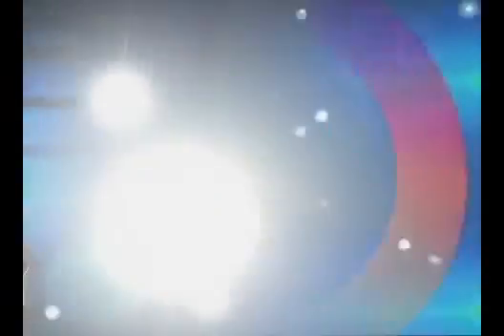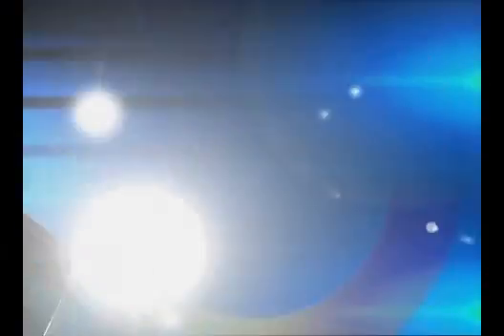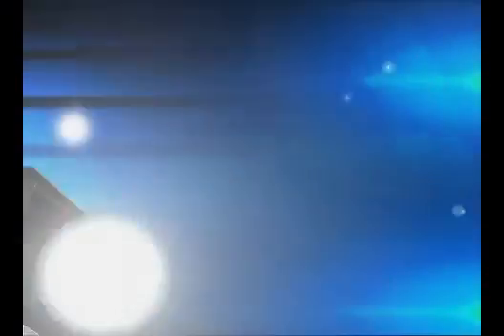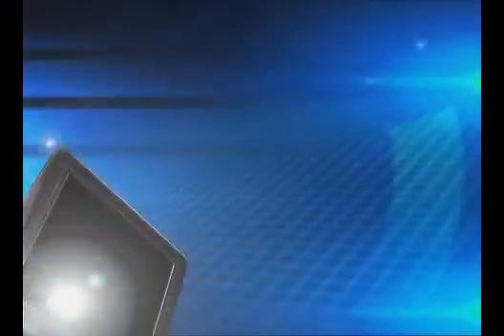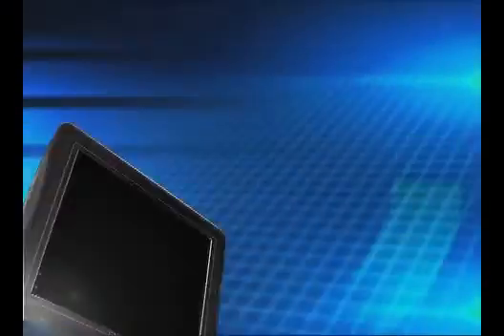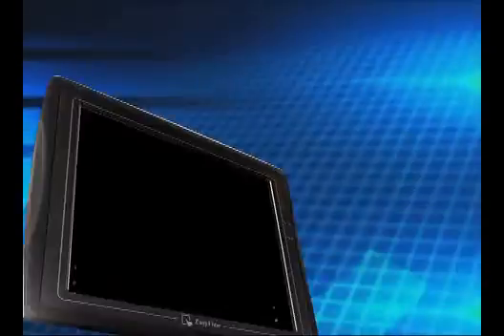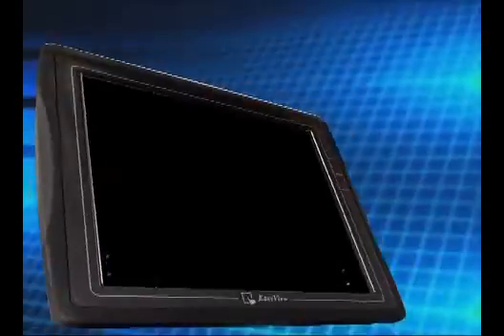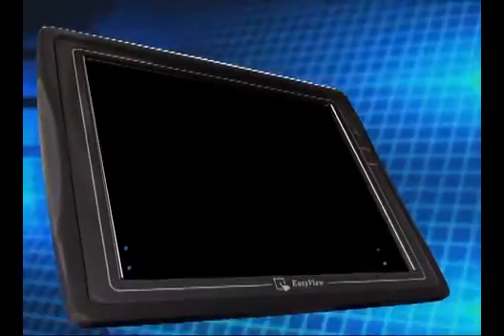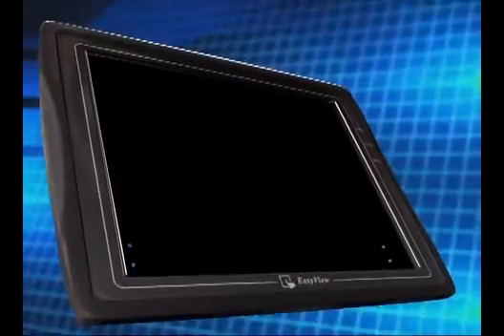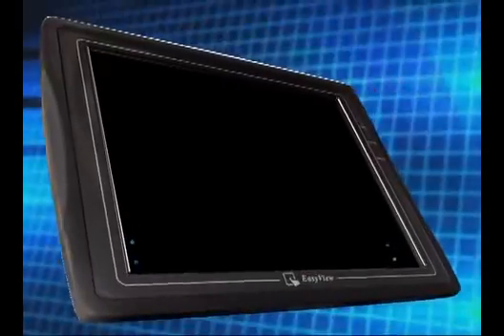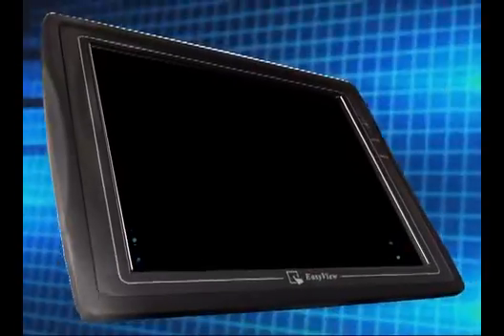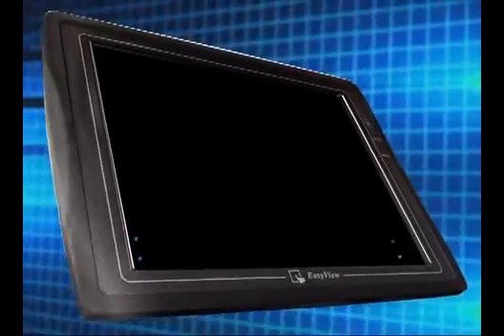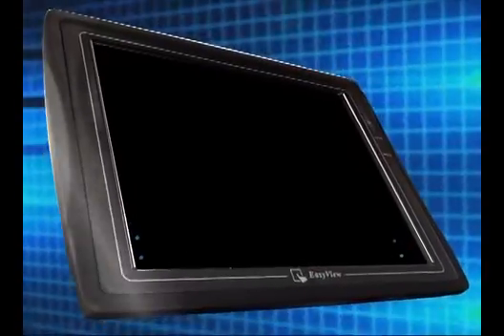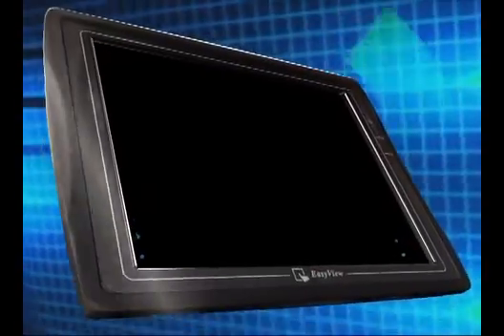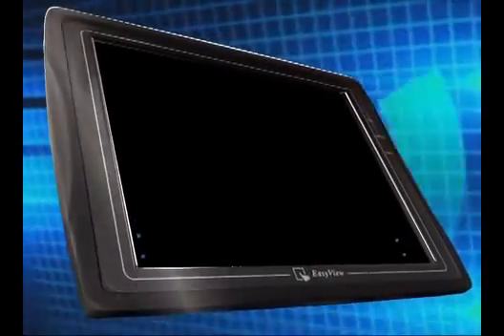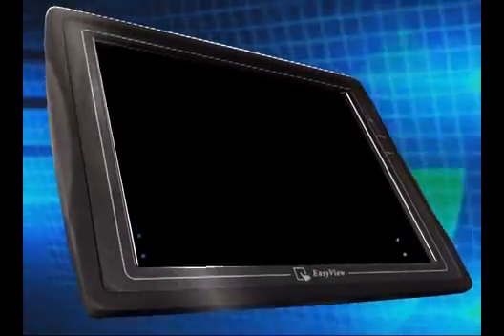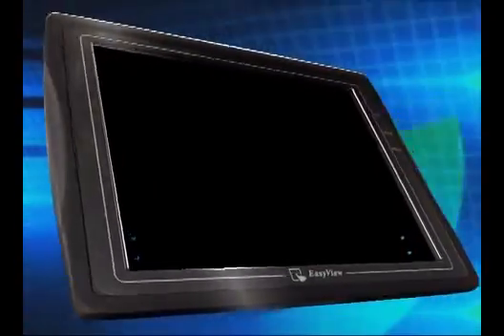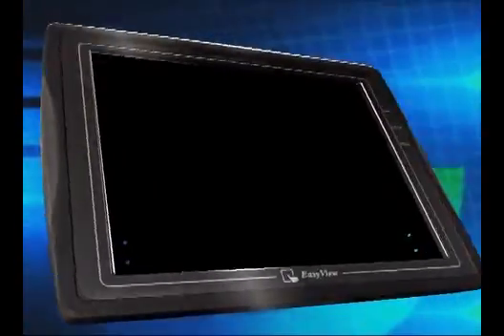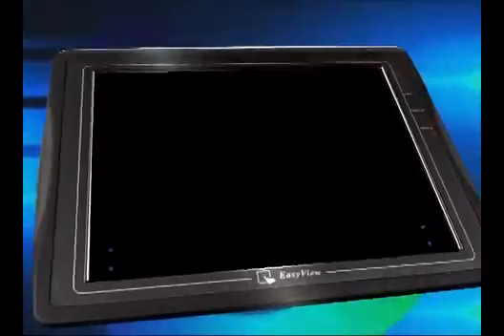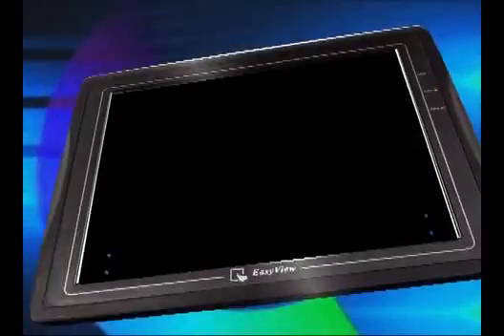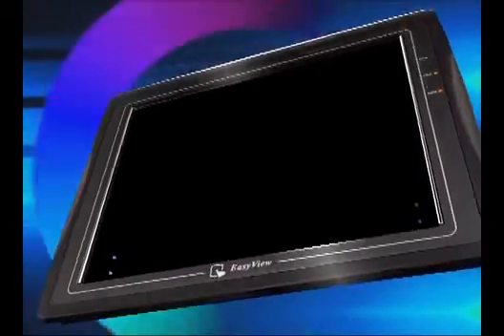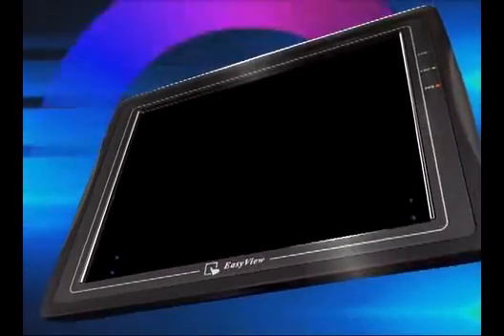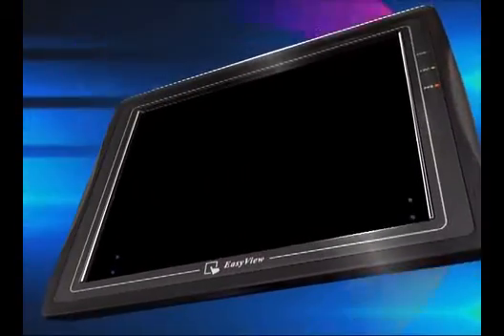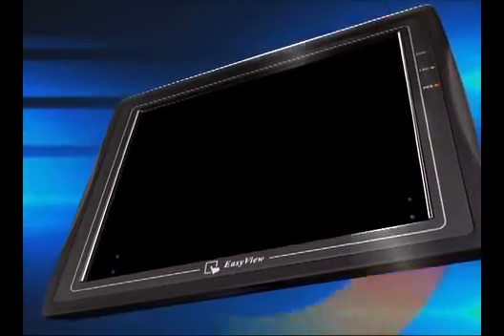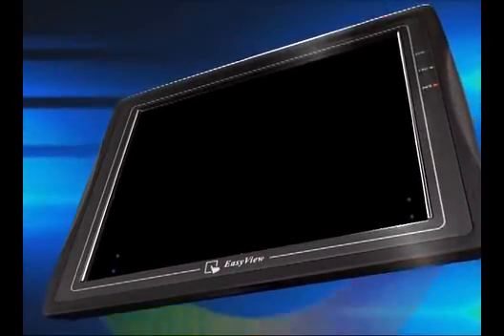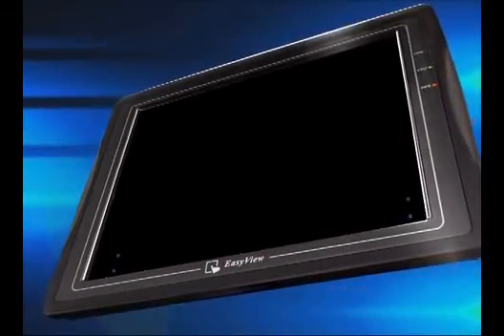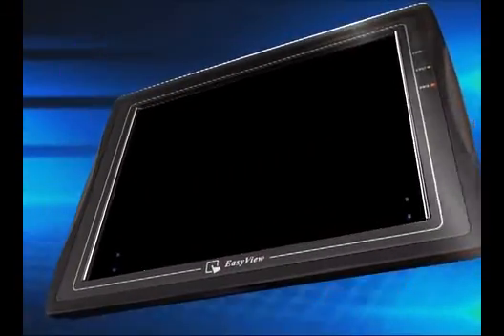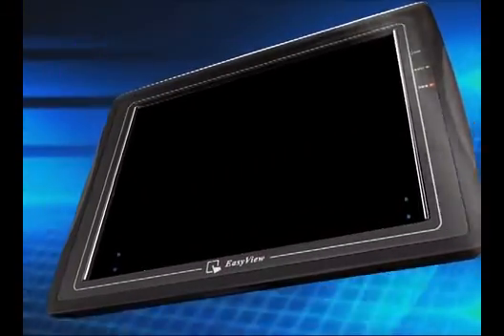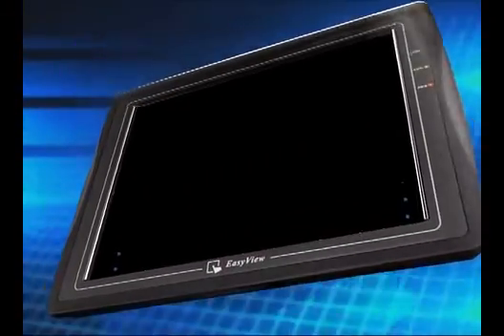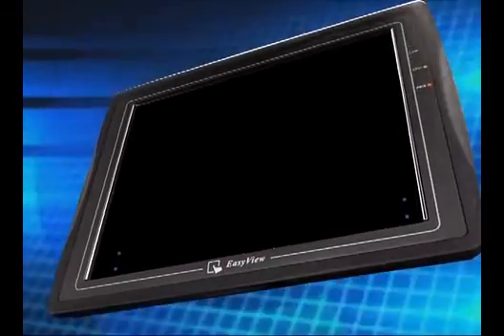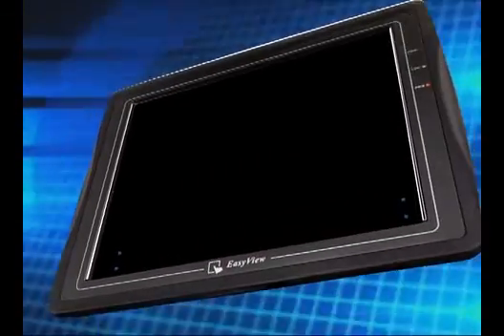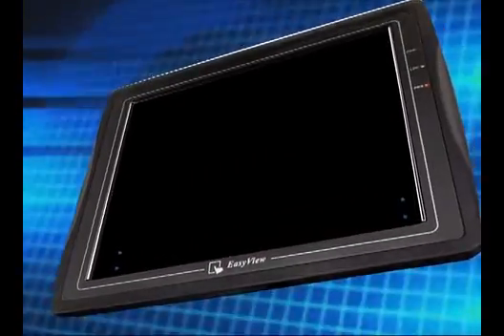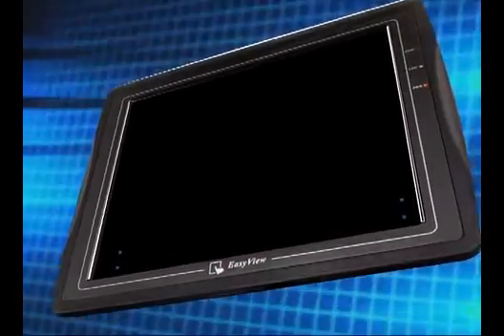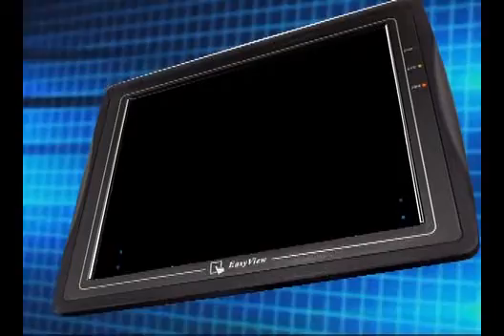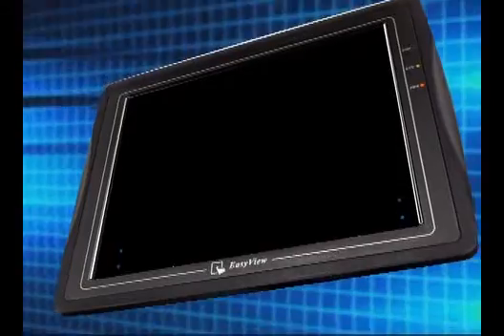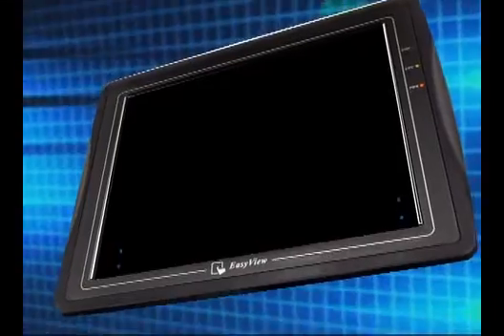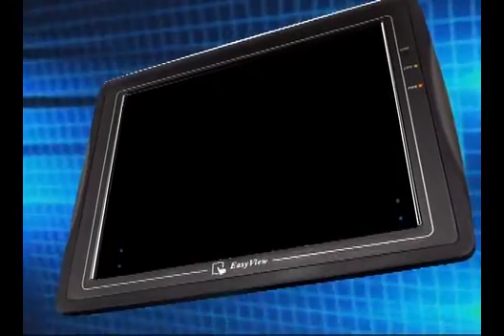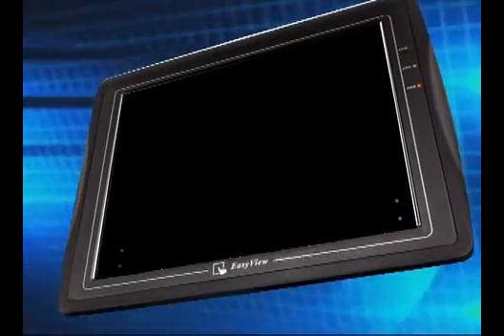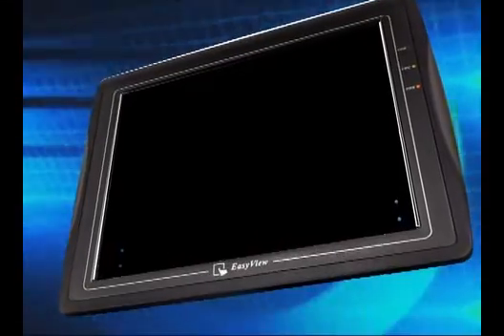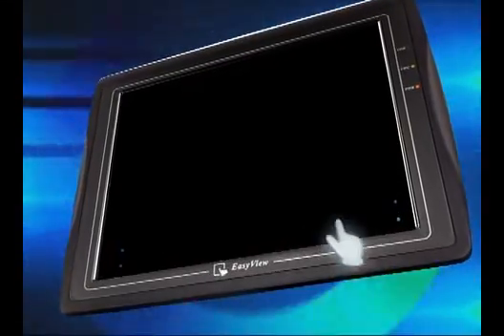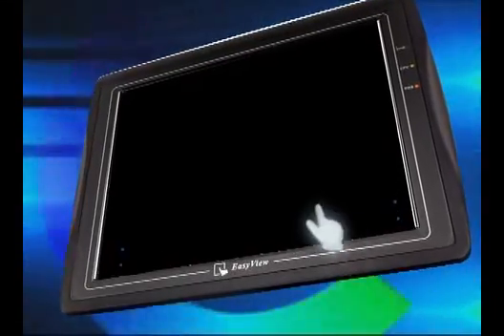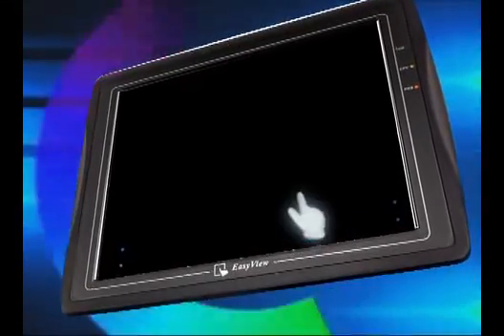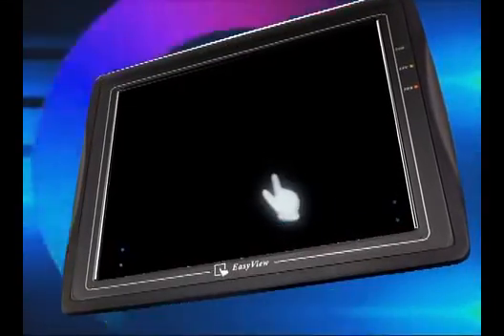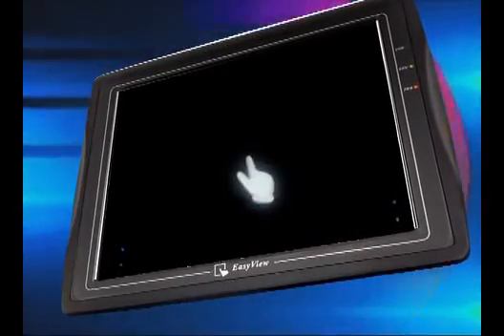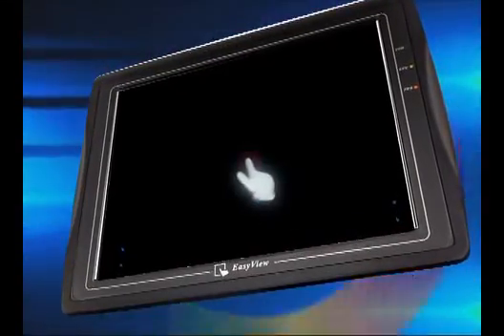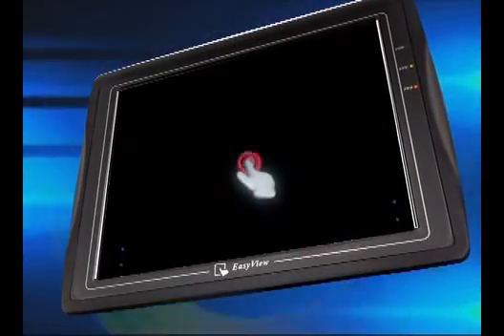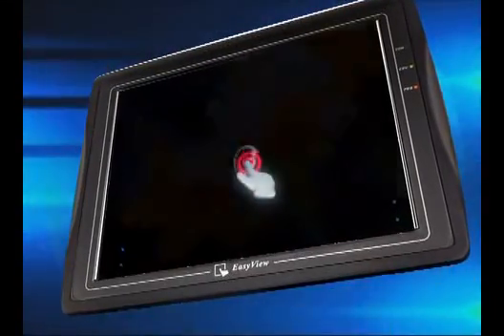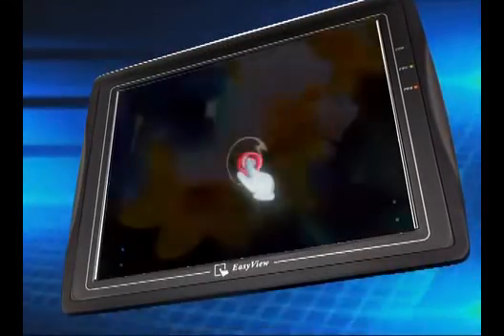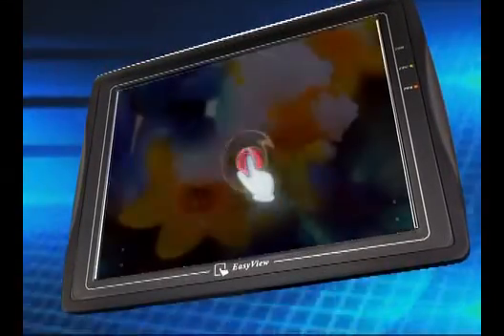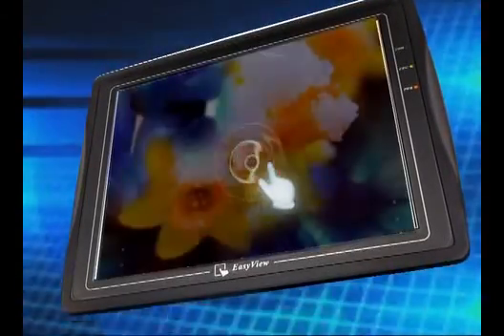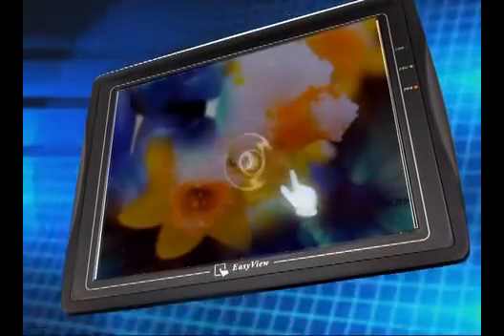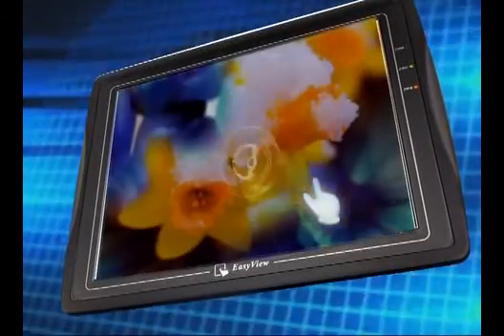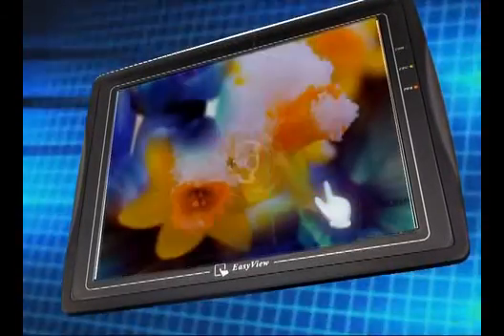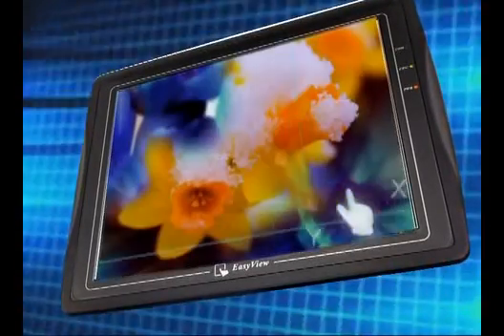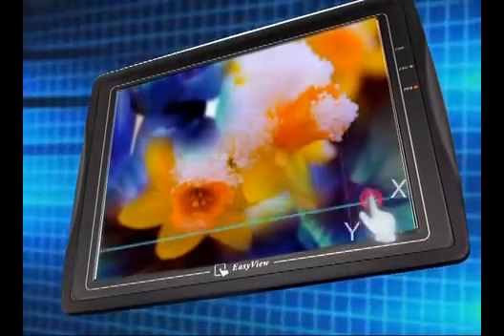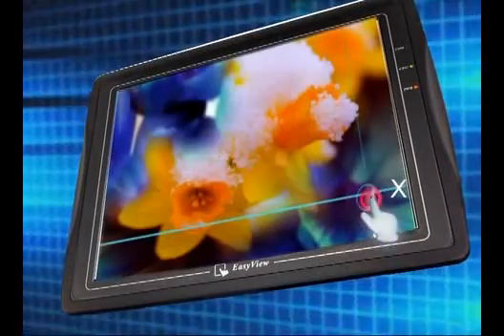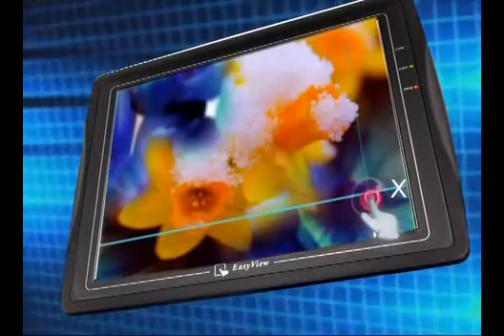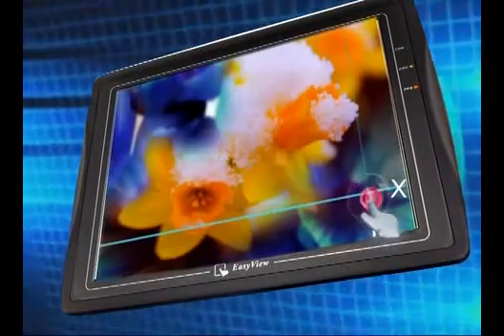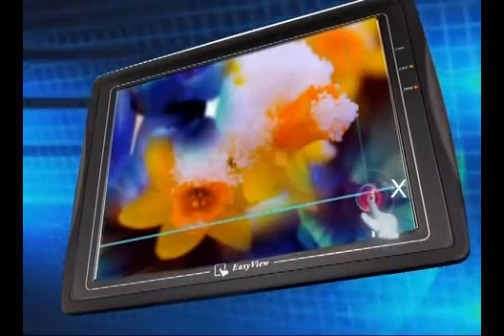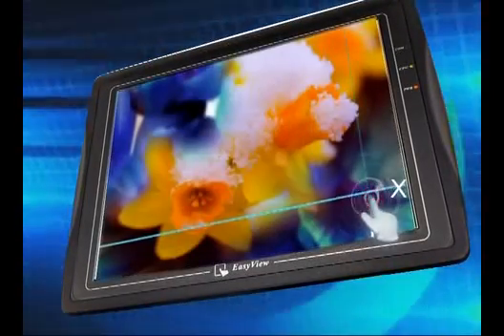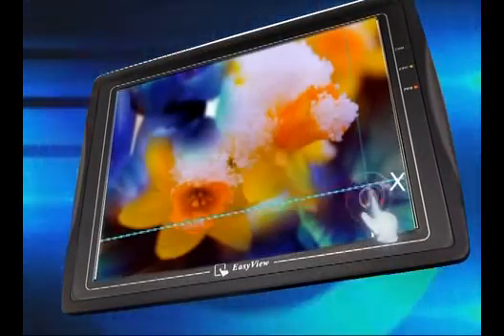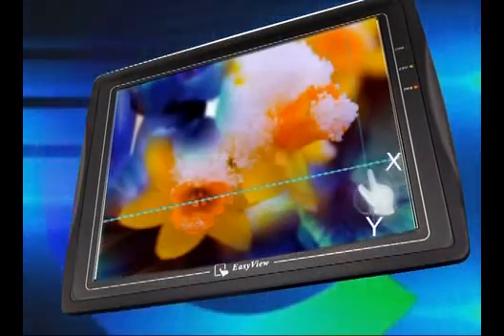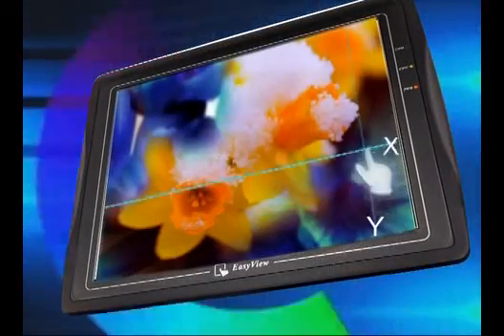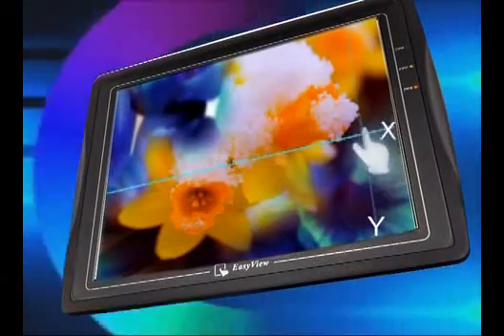The sensitive, accurate and reliable touch panel maintaining at least one million continuous operations.